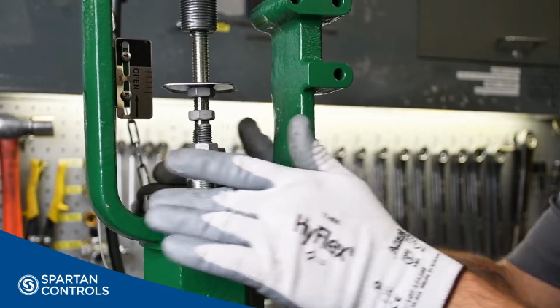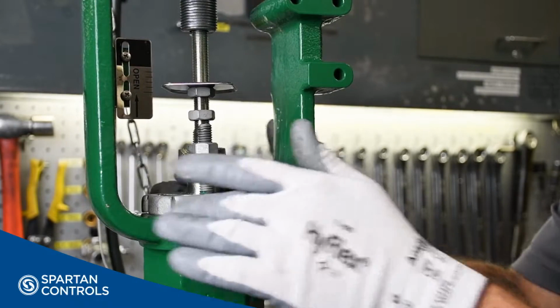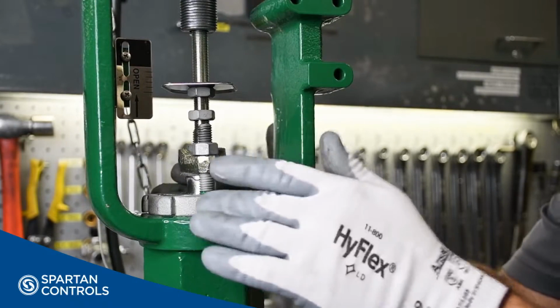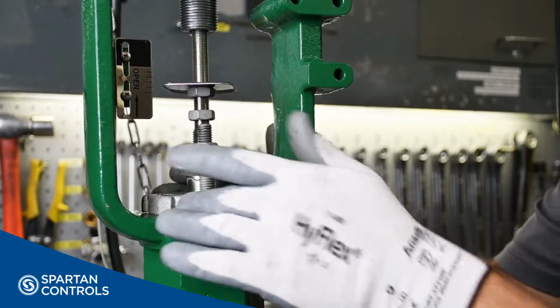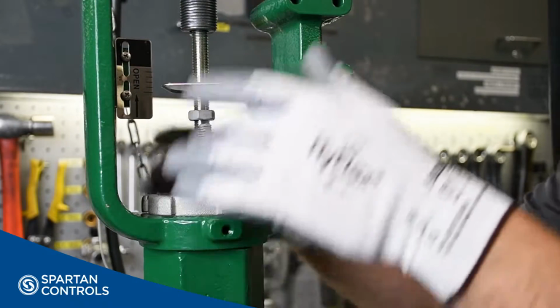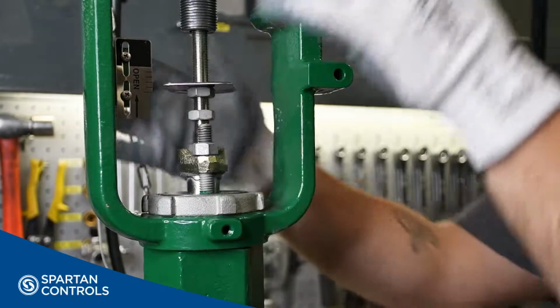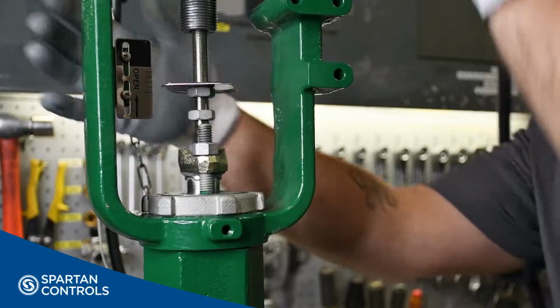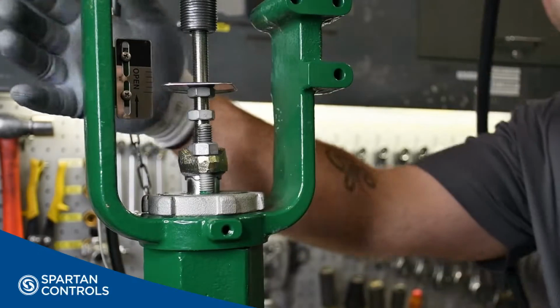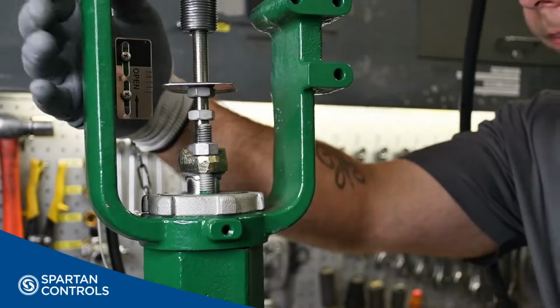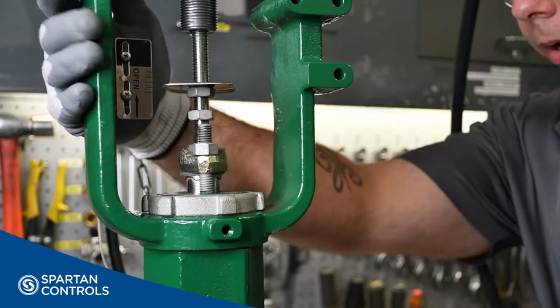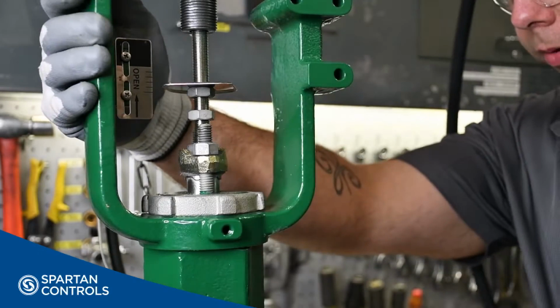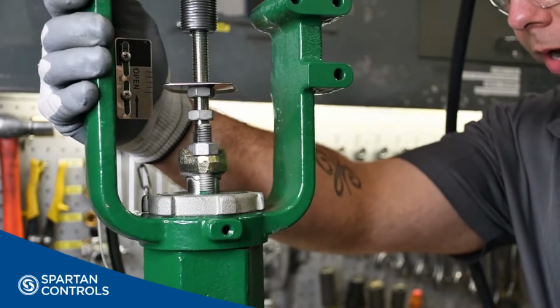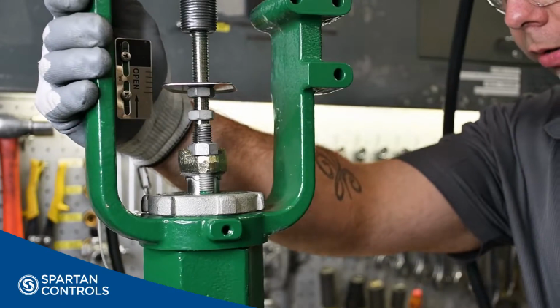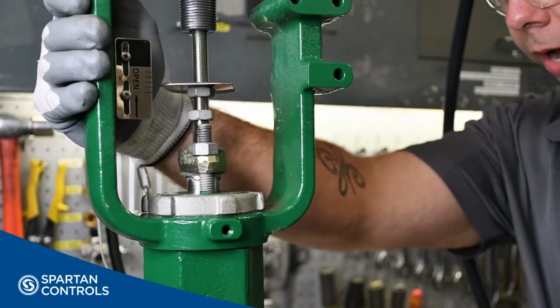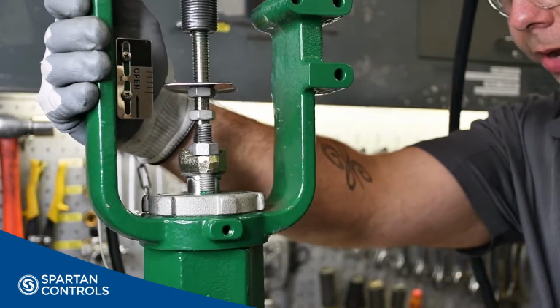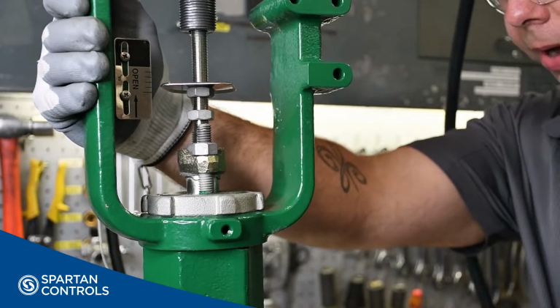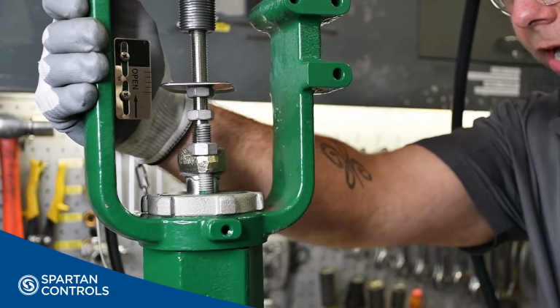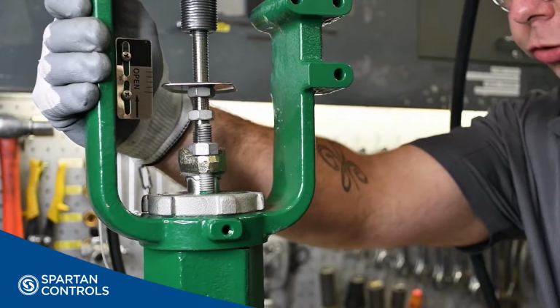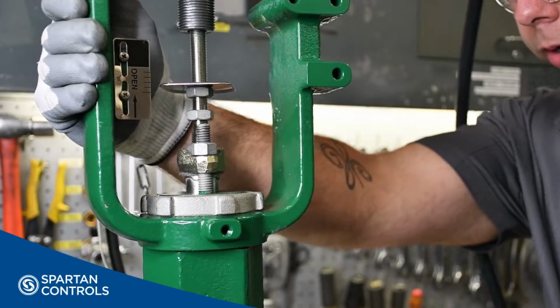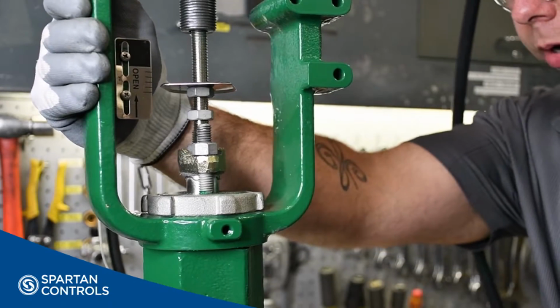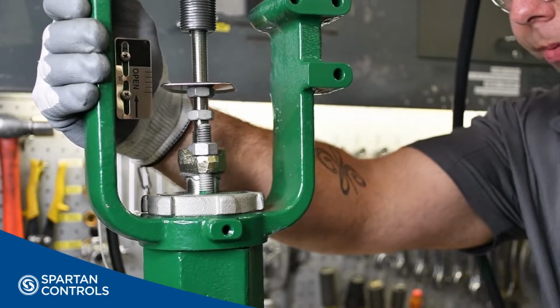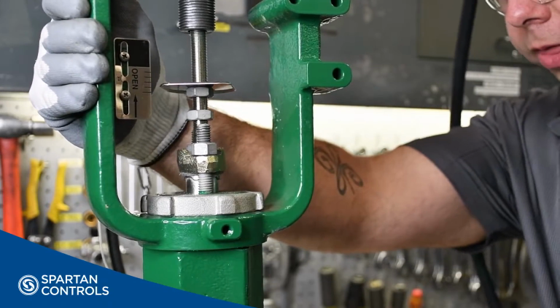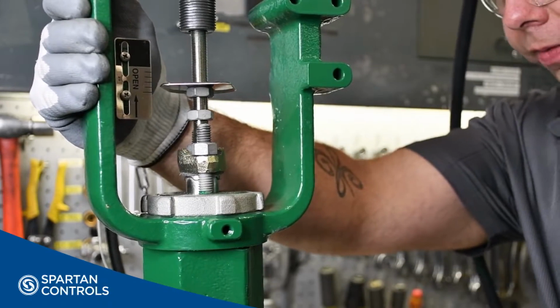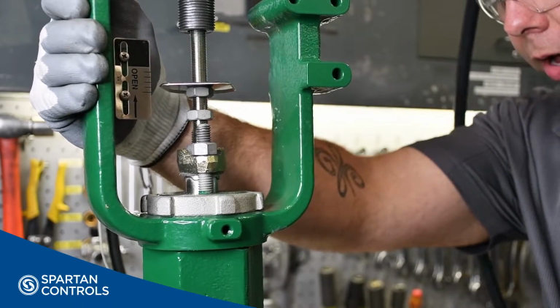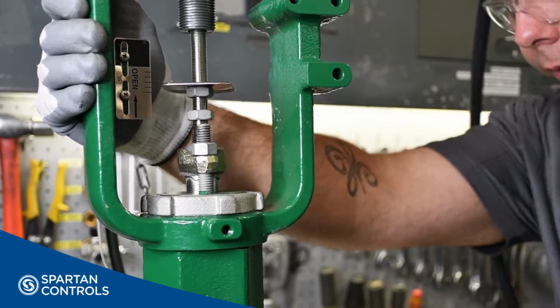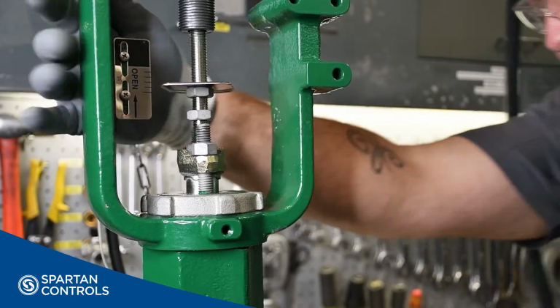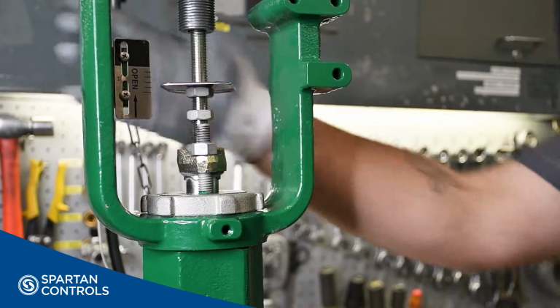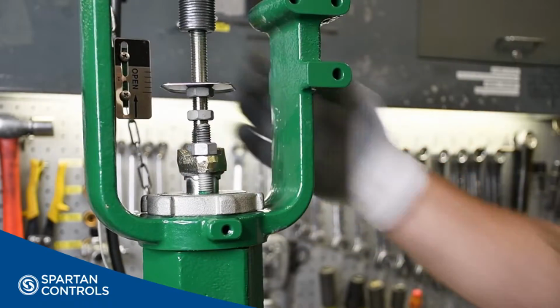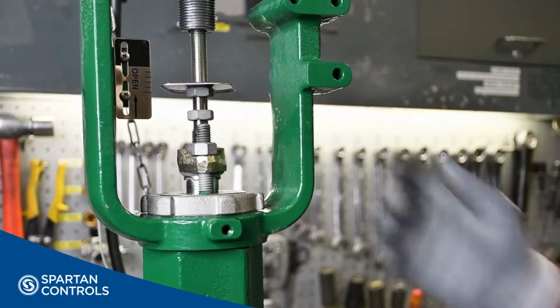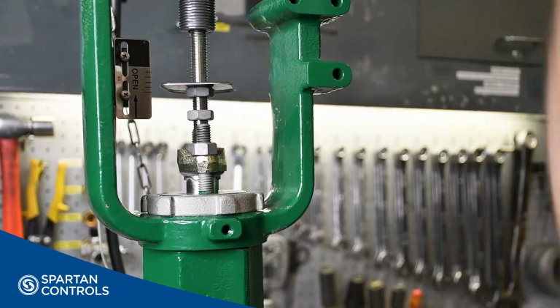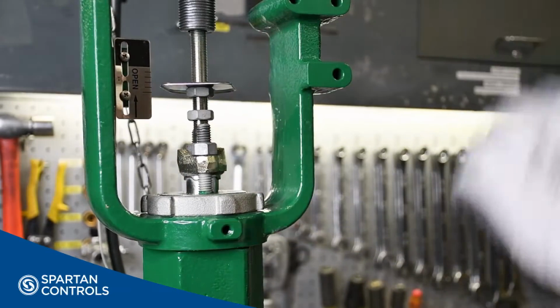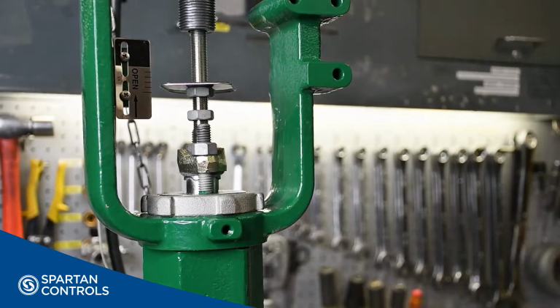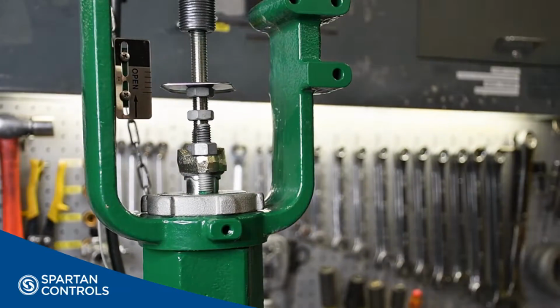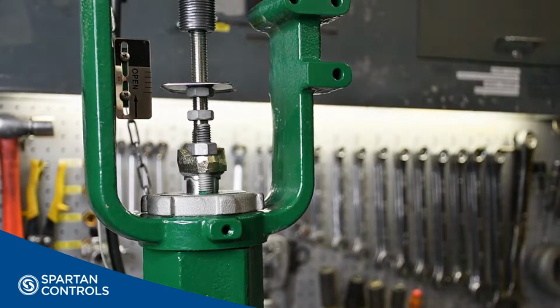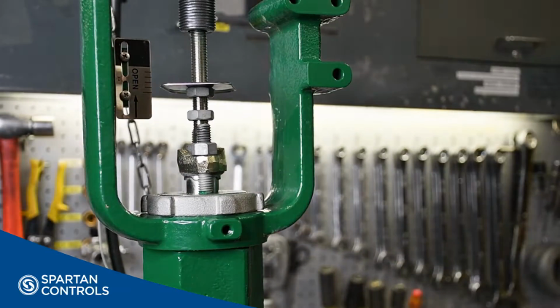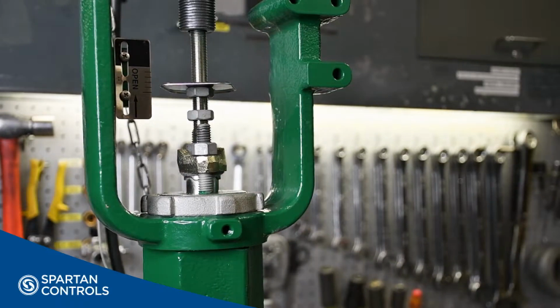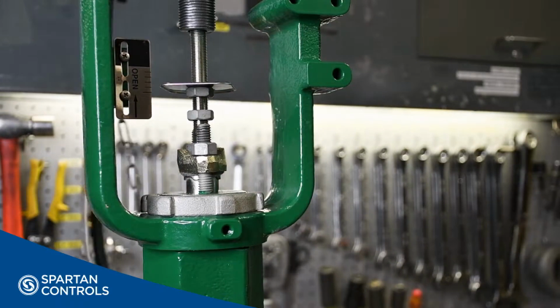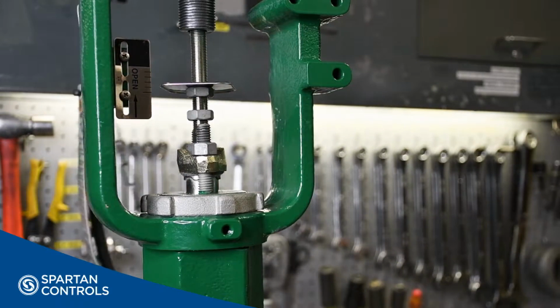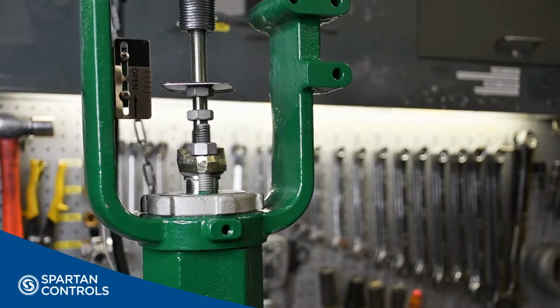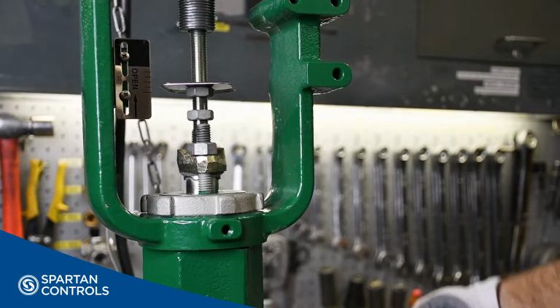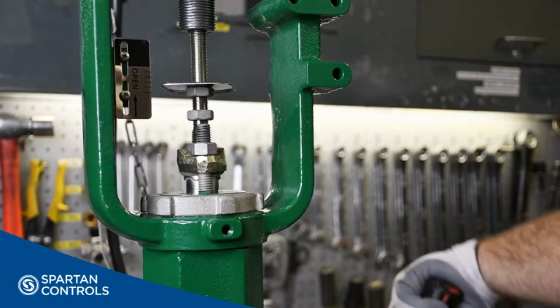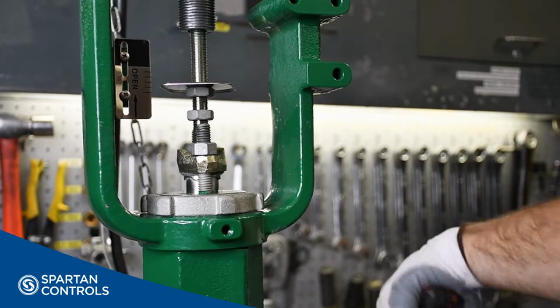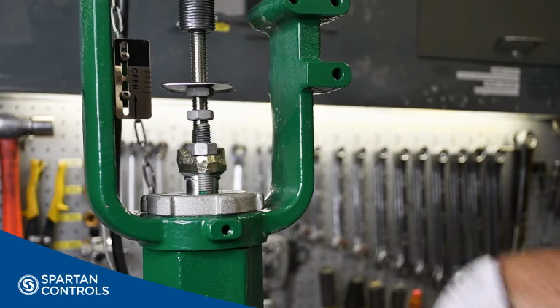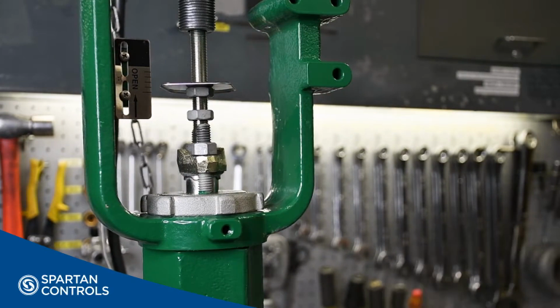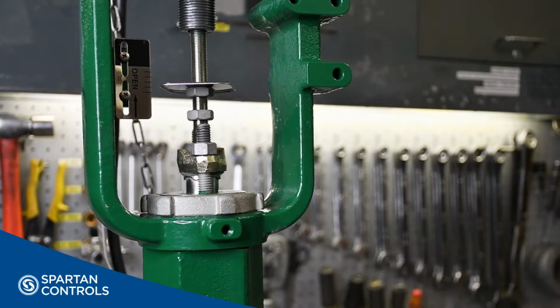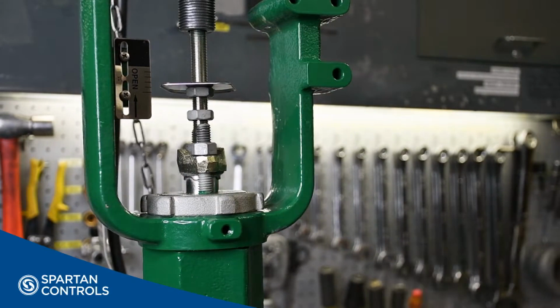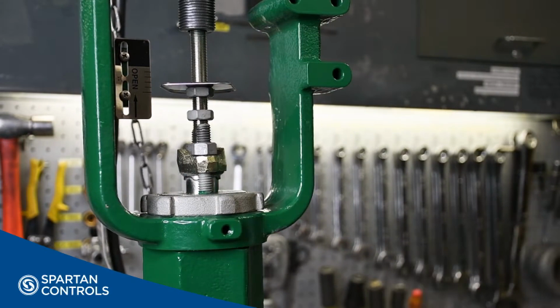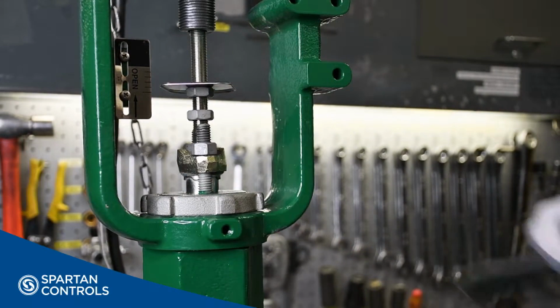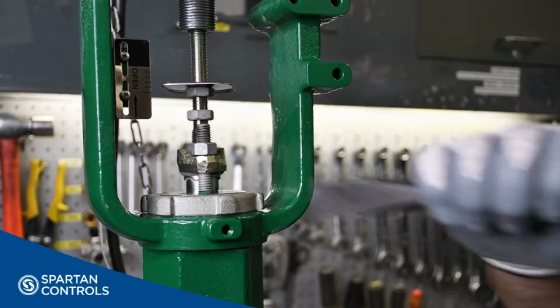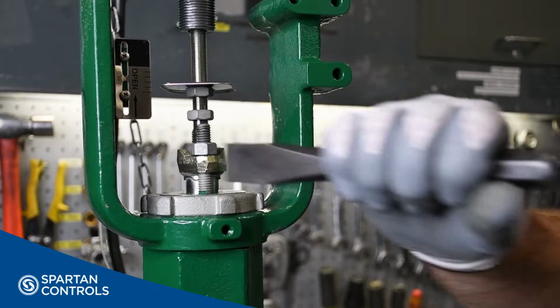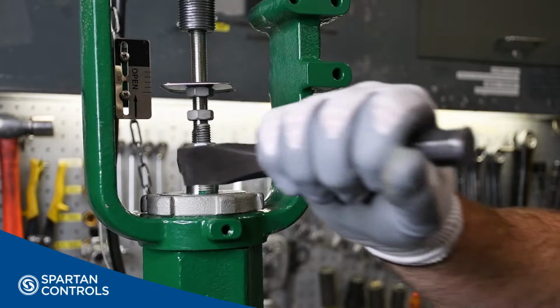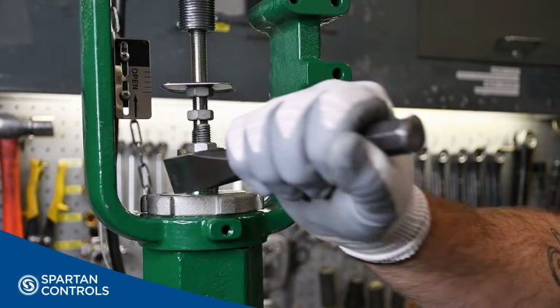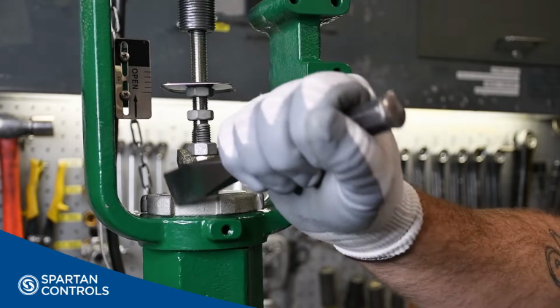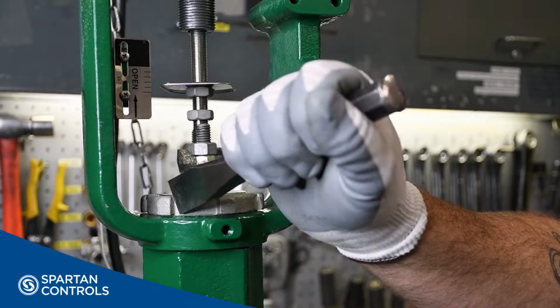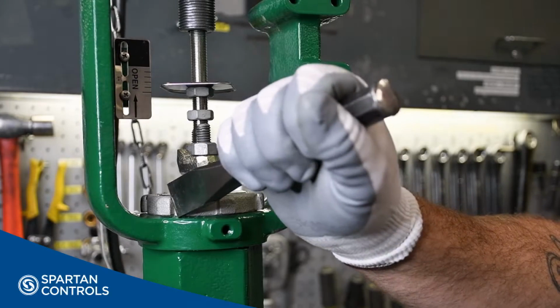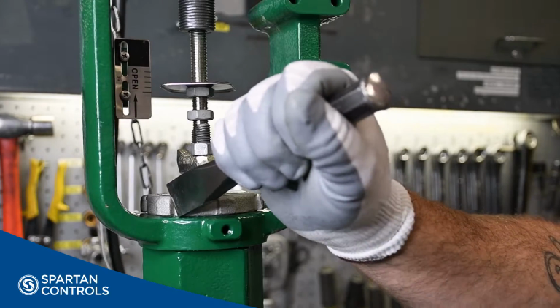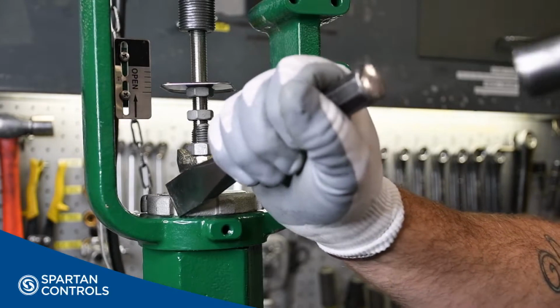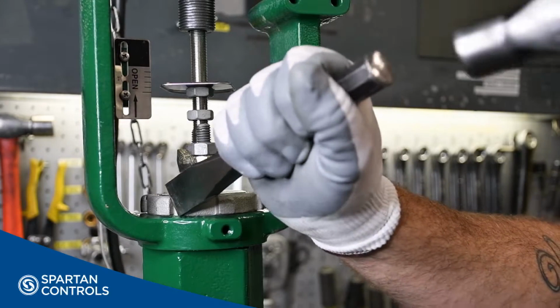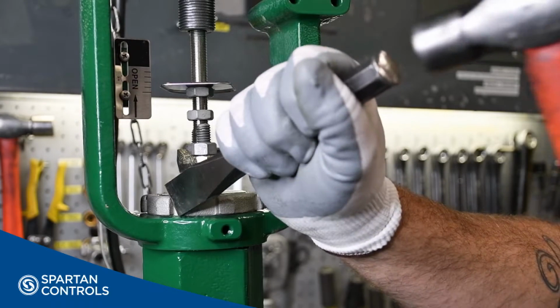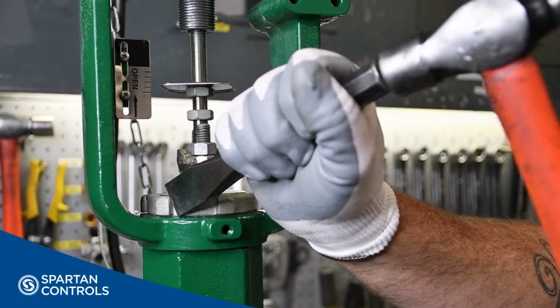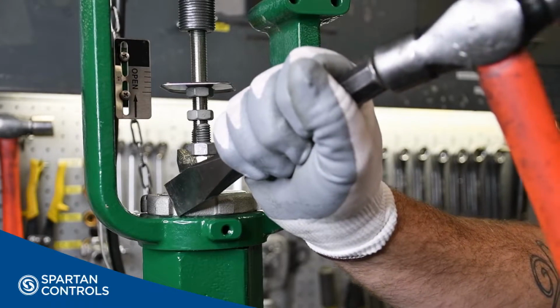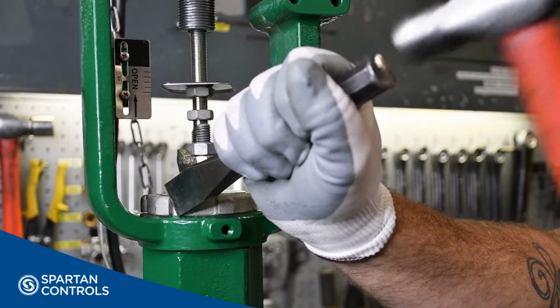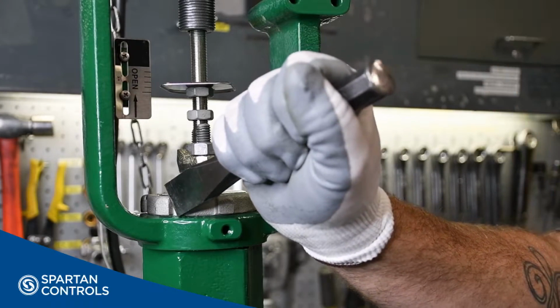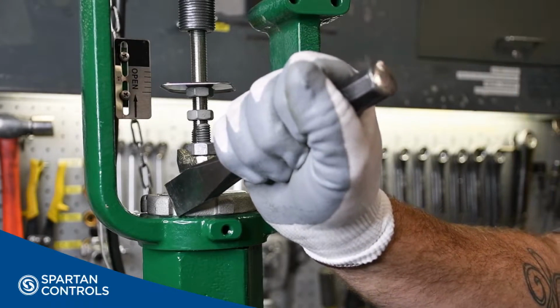With that snugged up, I will now line my actuator up with the valve, and tighten the yoke lock nut down using a hammer and flat chisel.